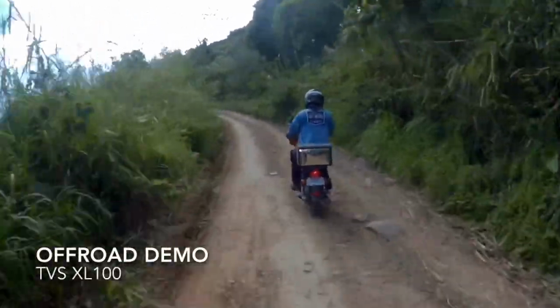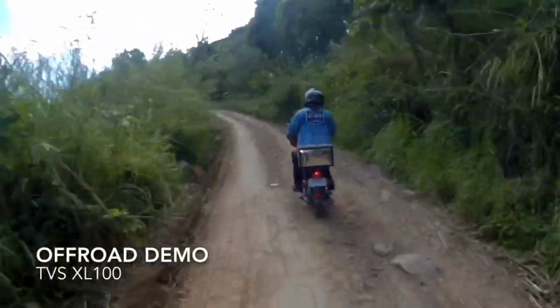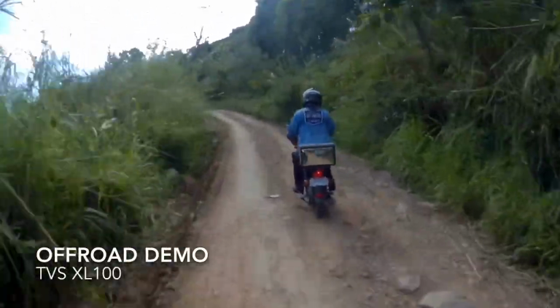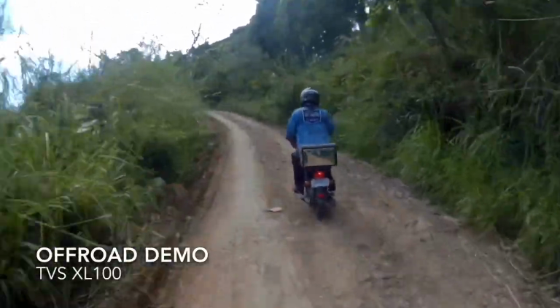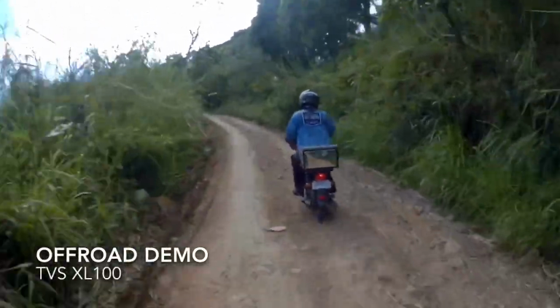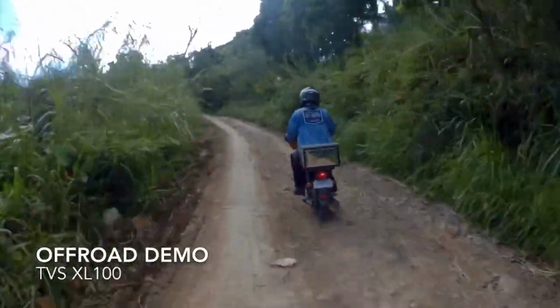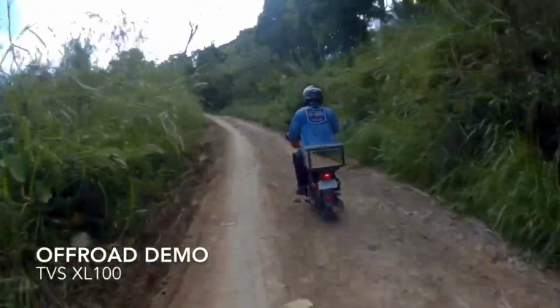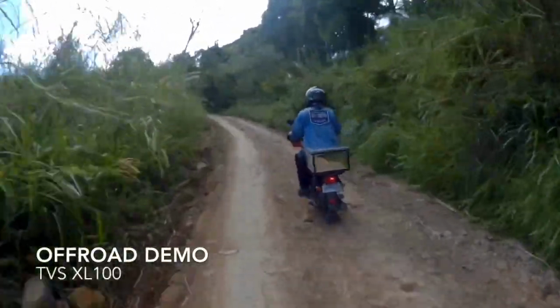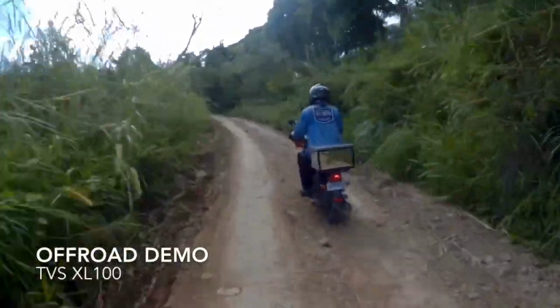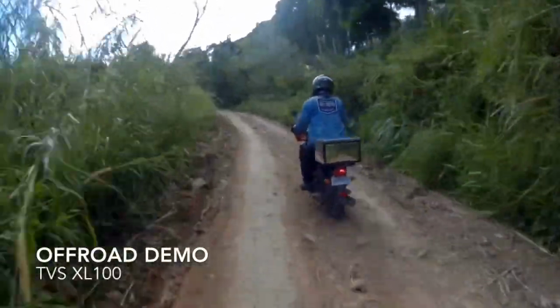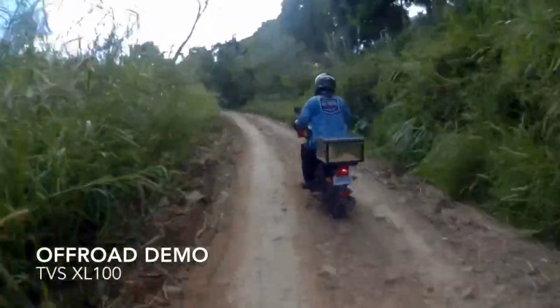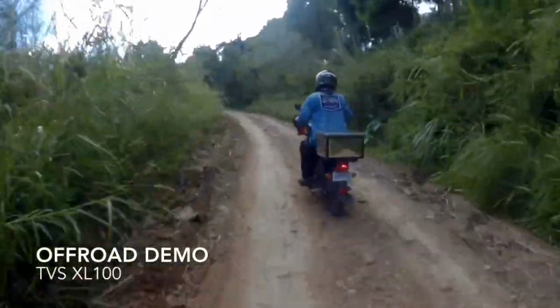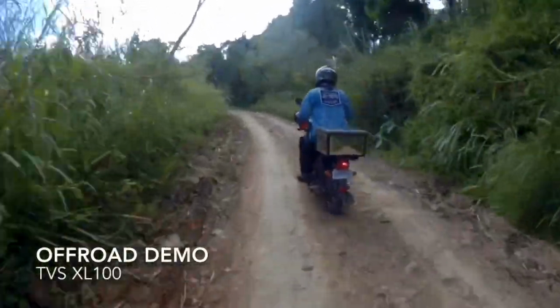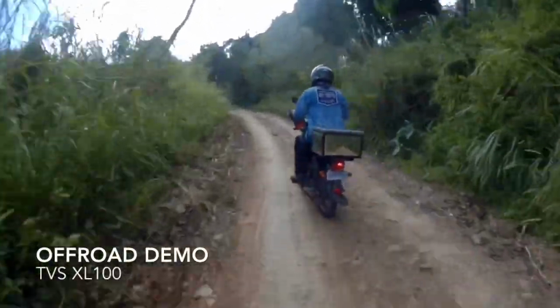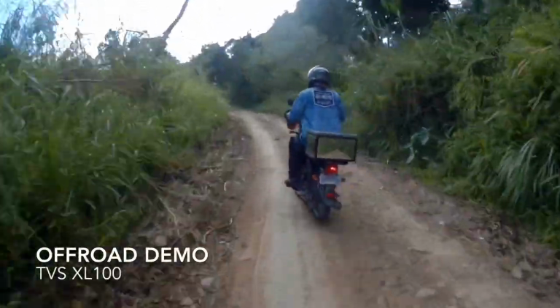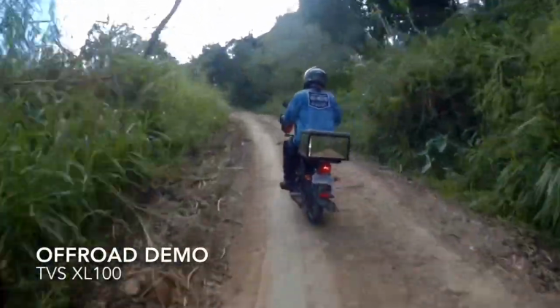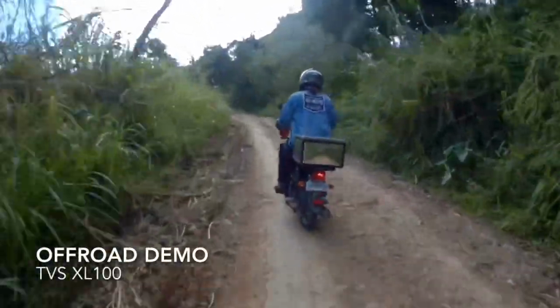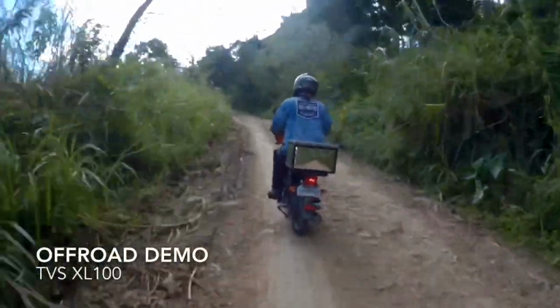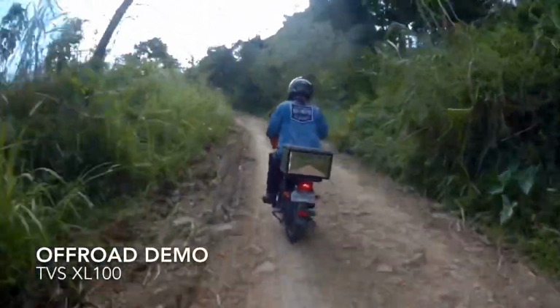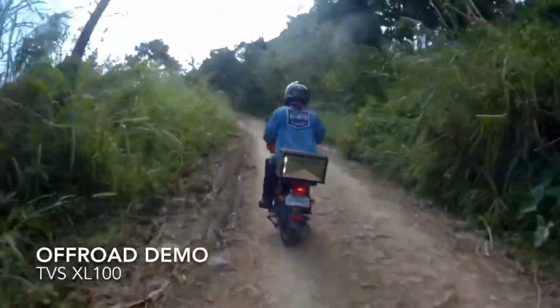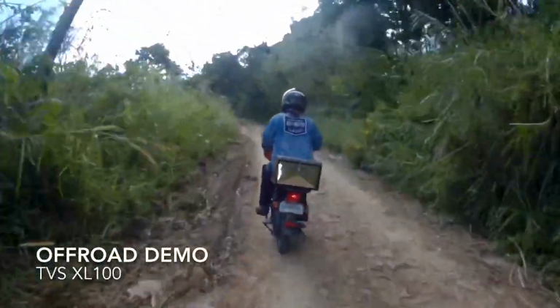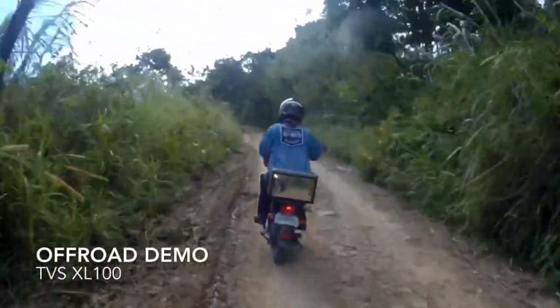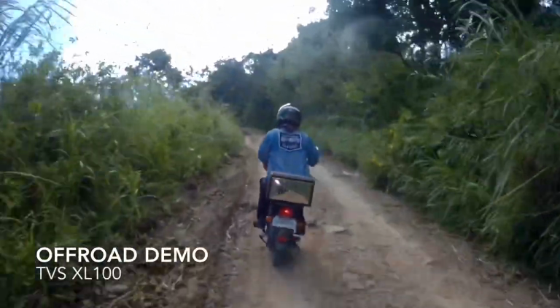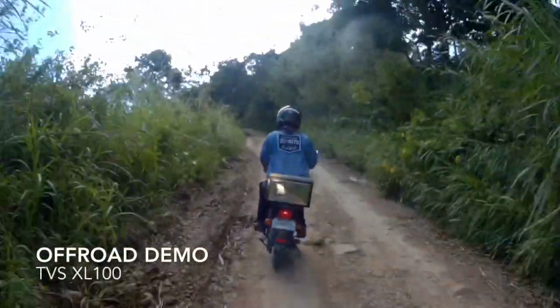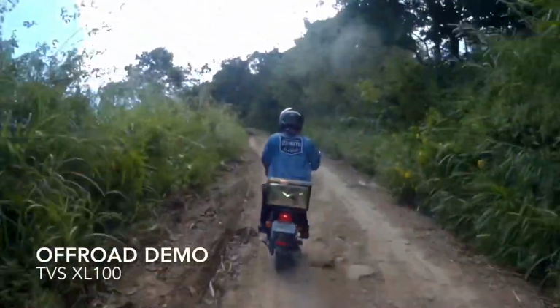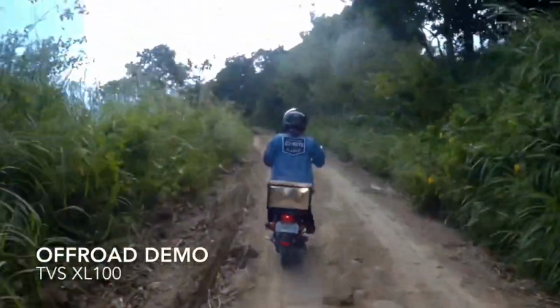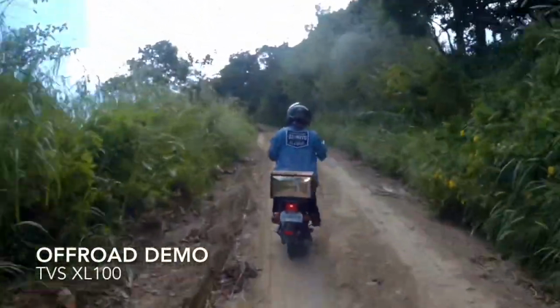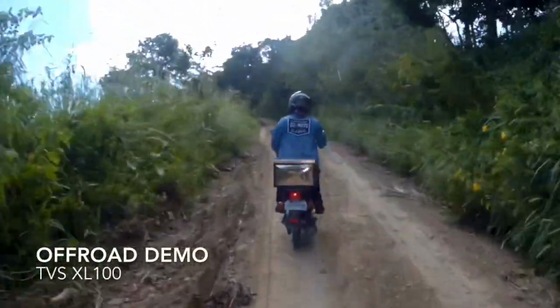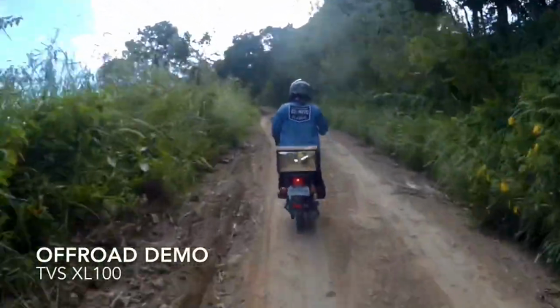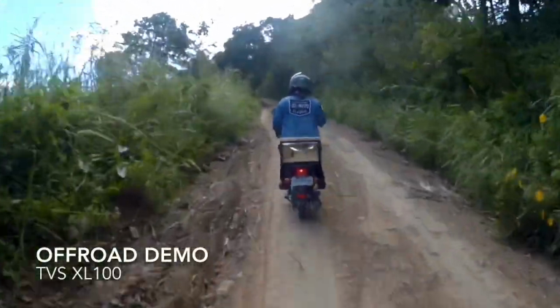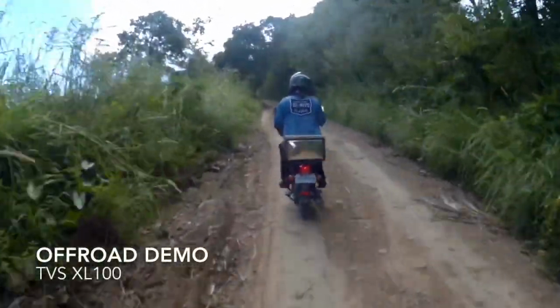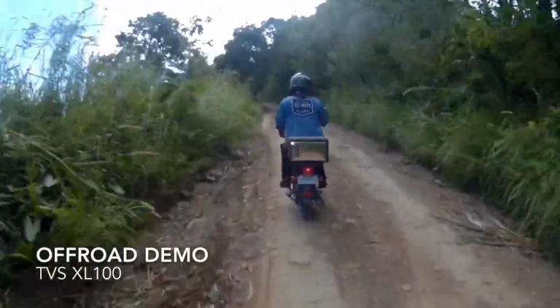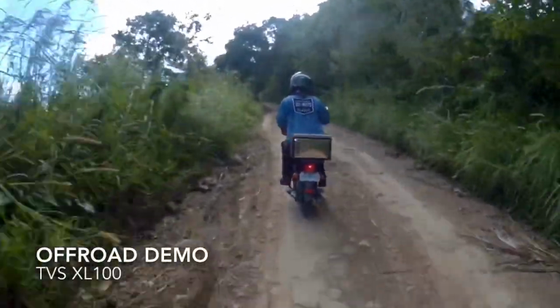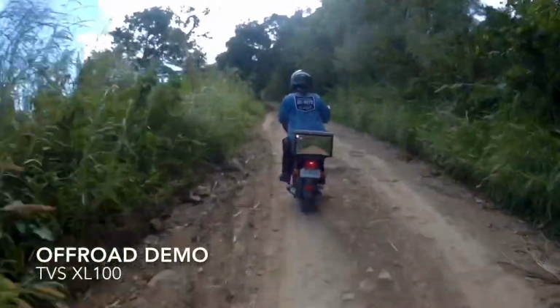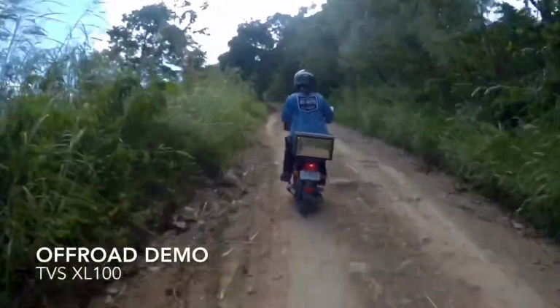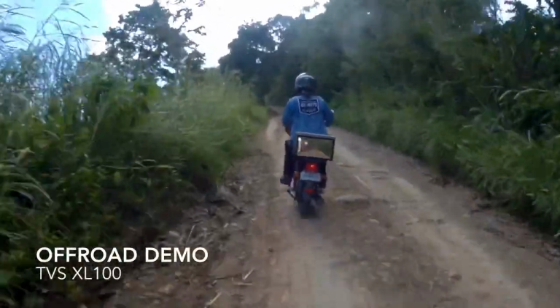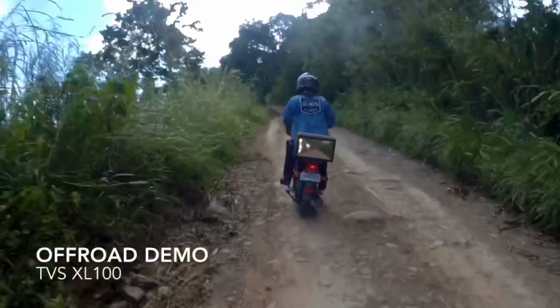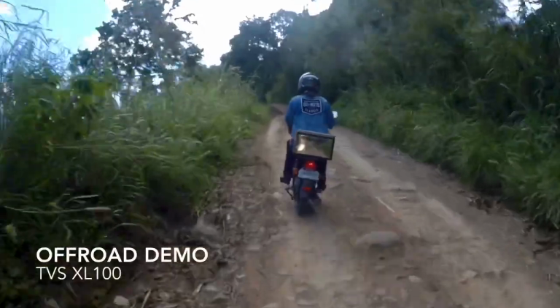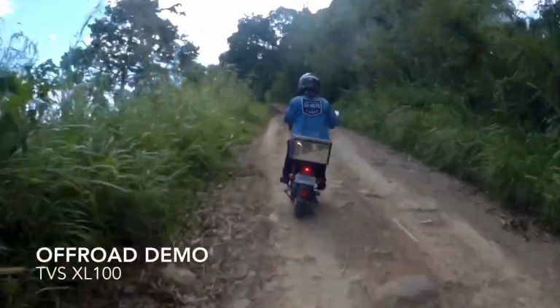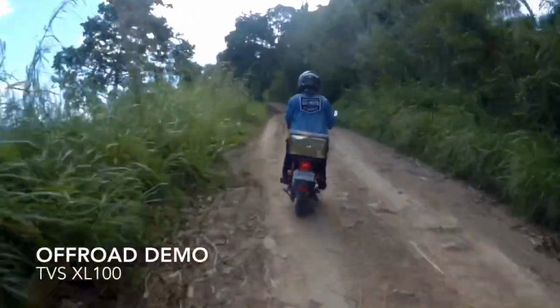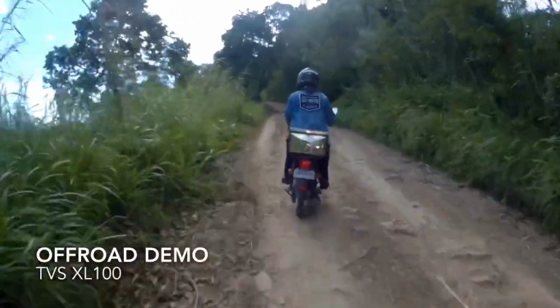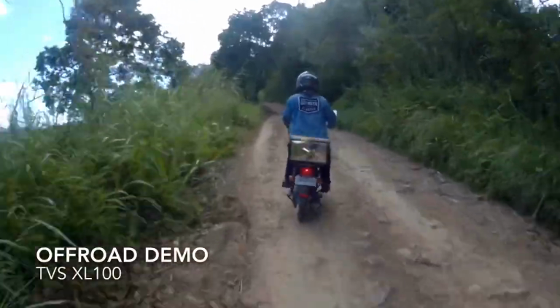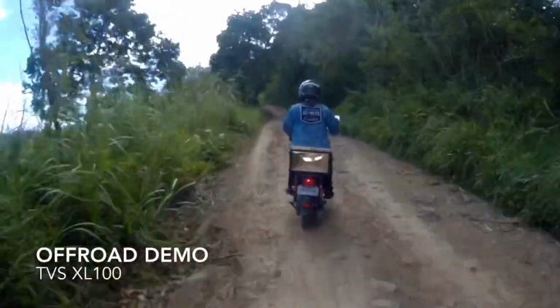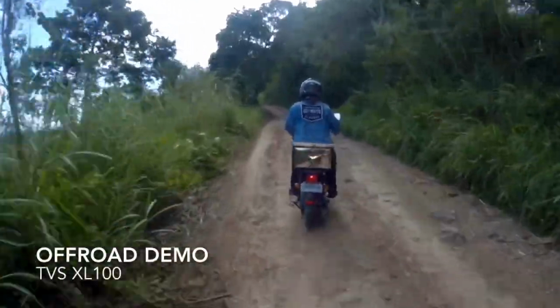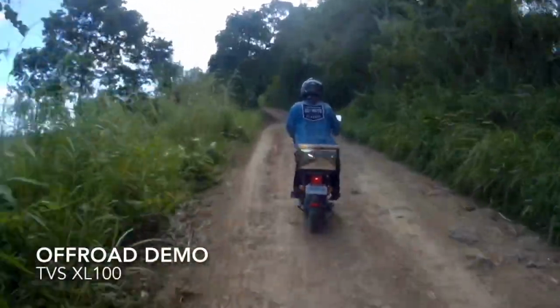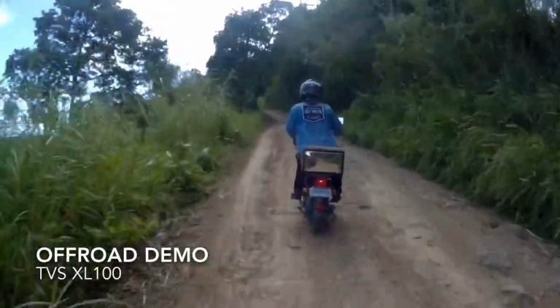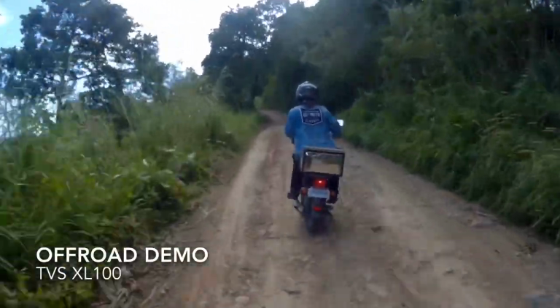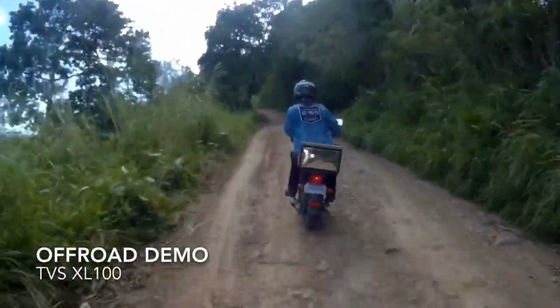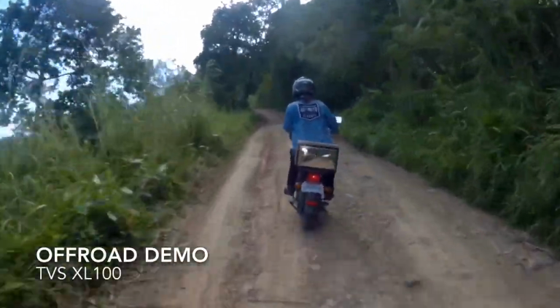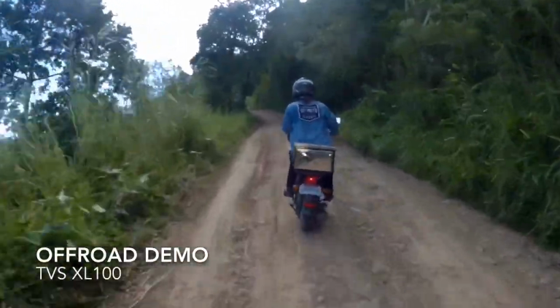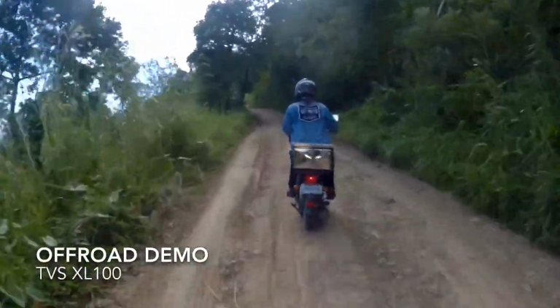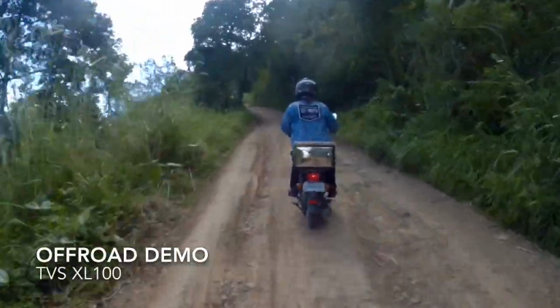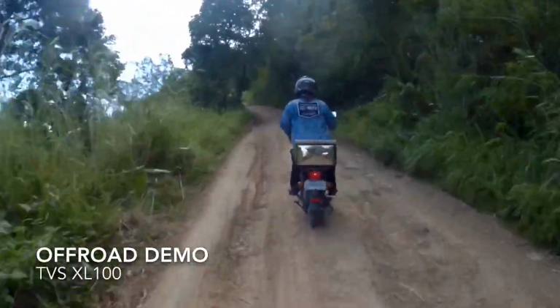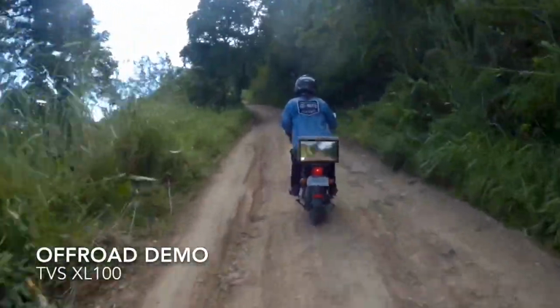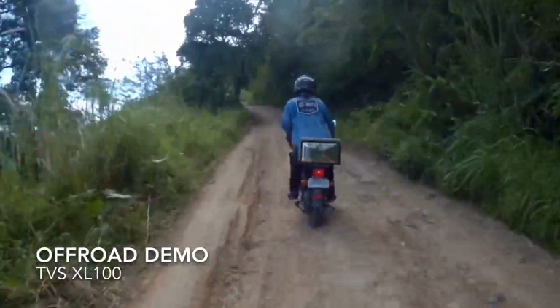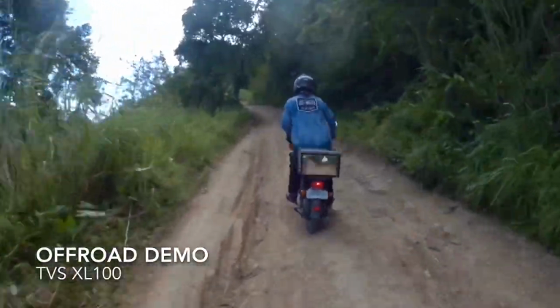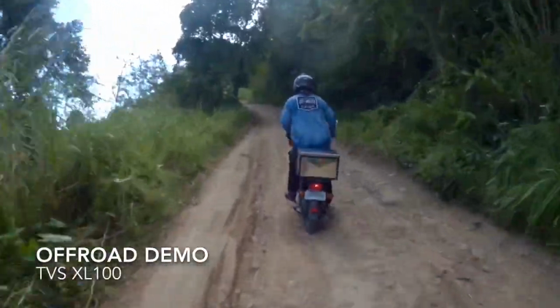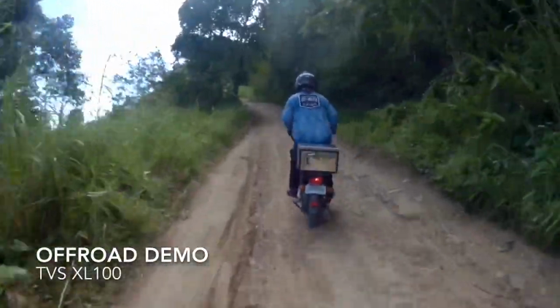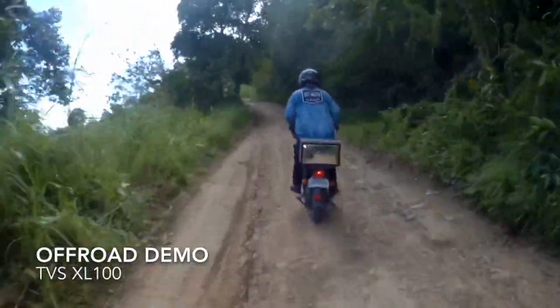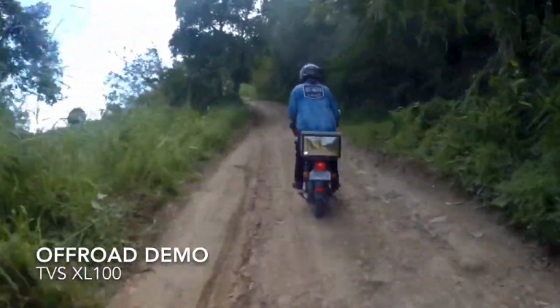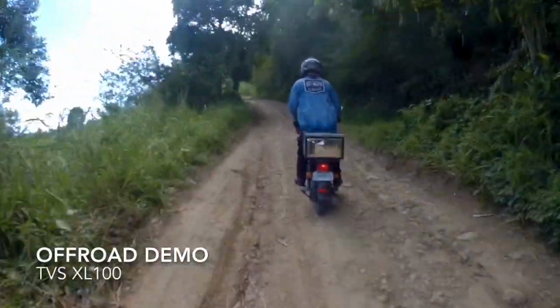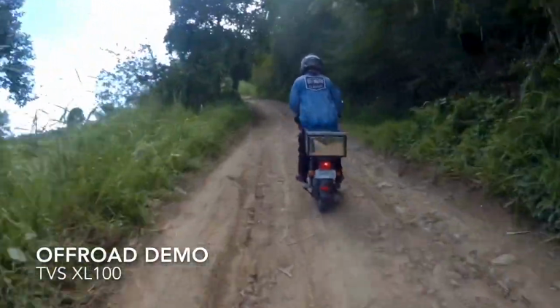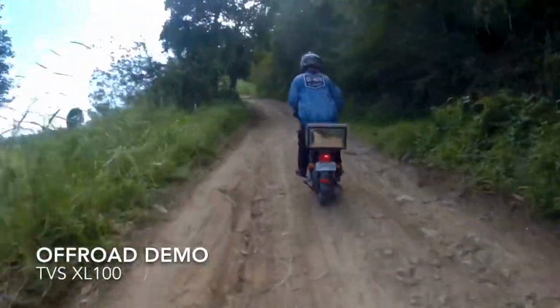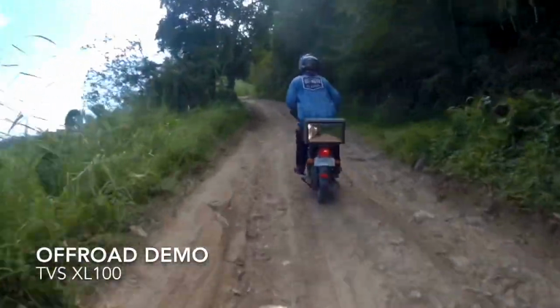Here you can see the advantage of having a small bike. Due to its weight, it's very easy to maneuver.